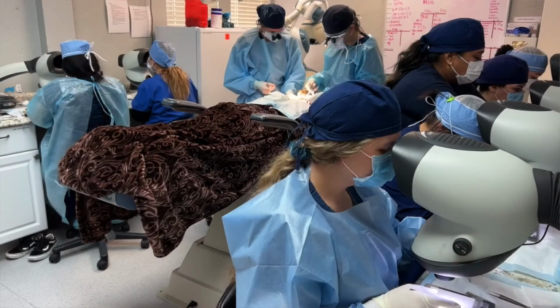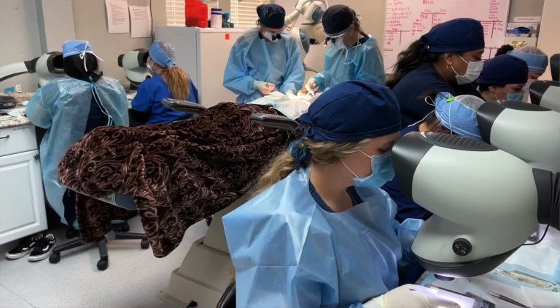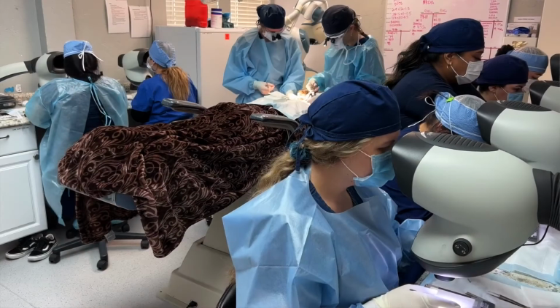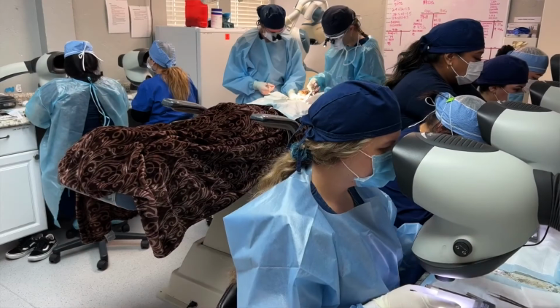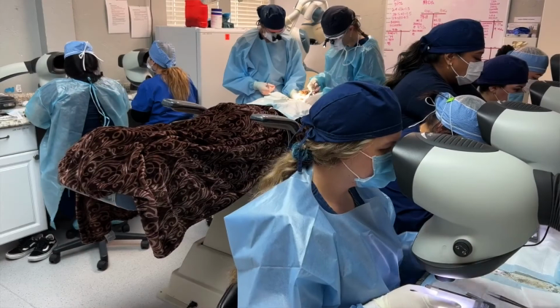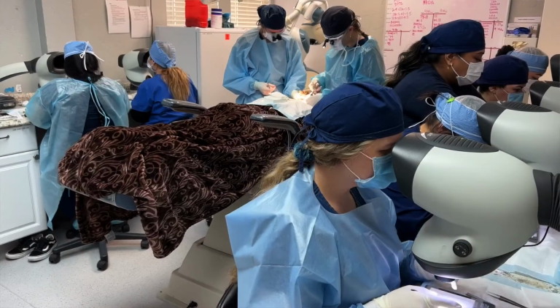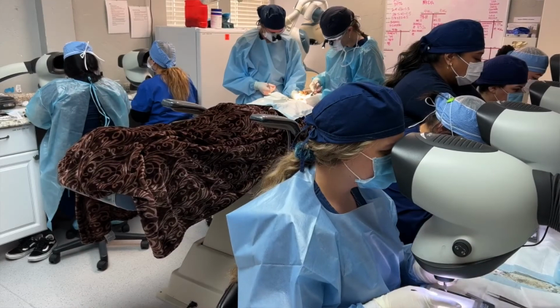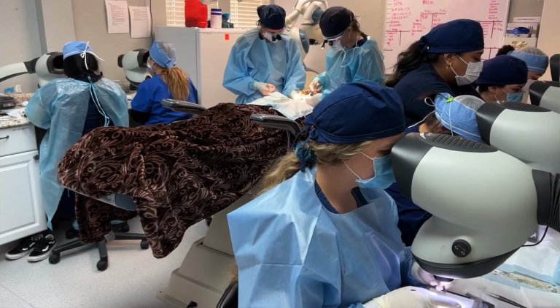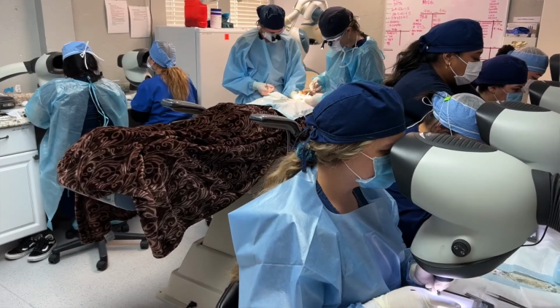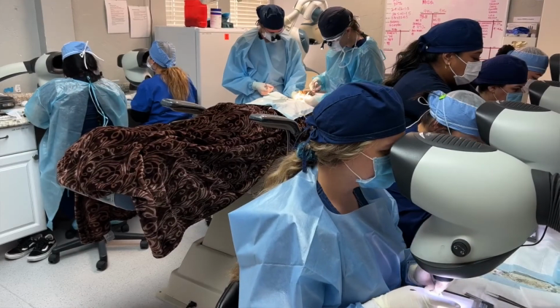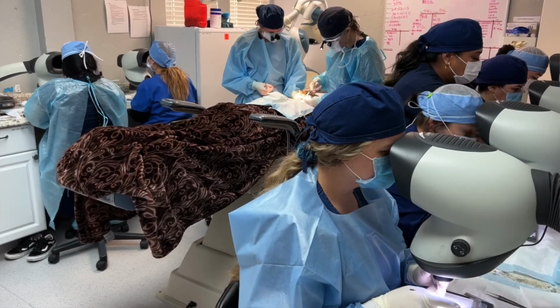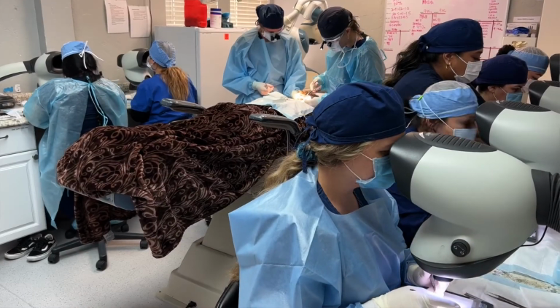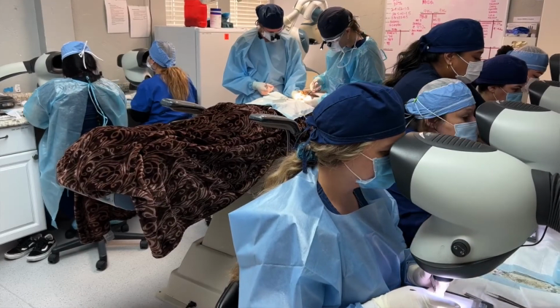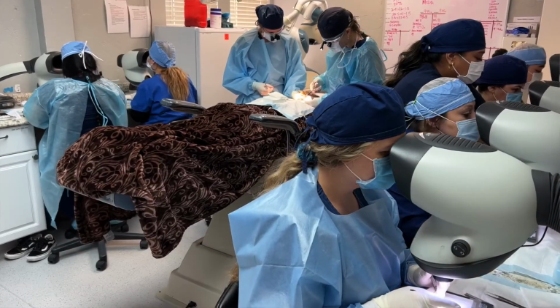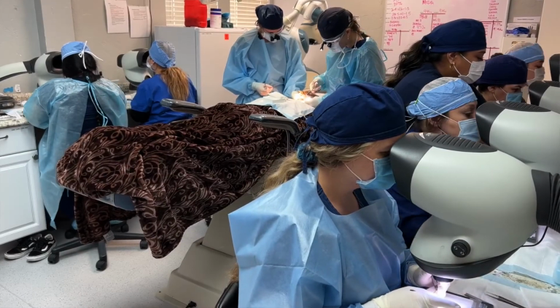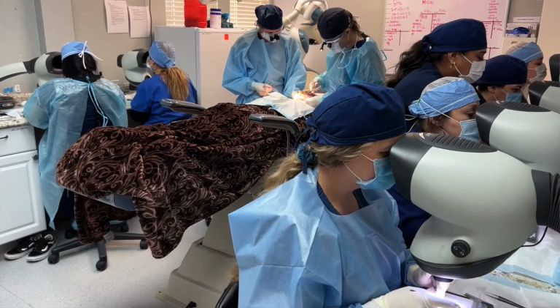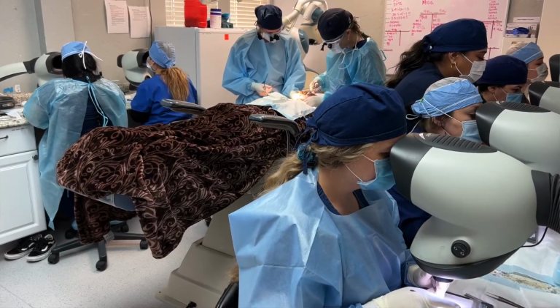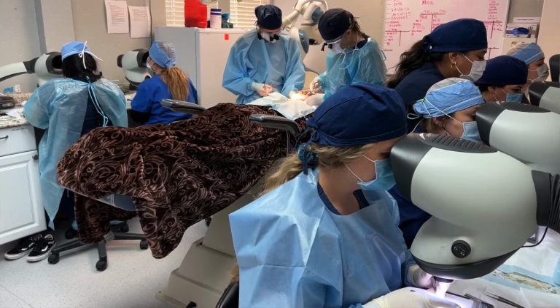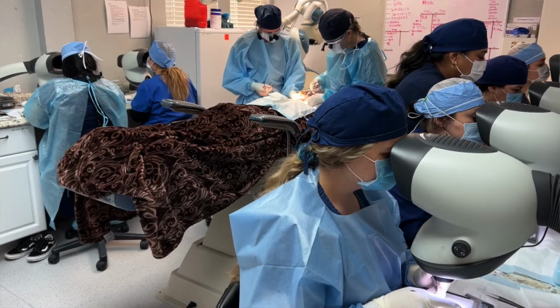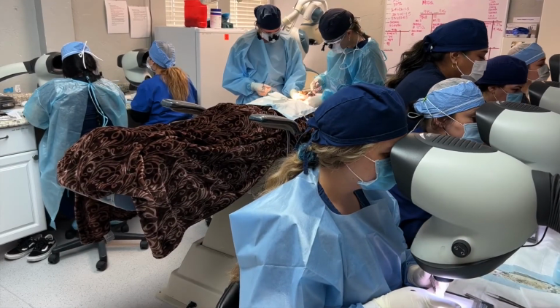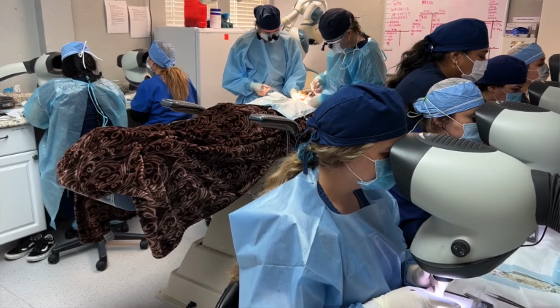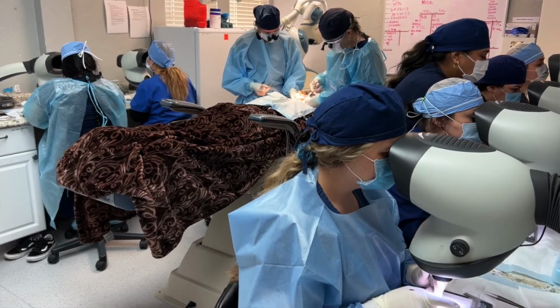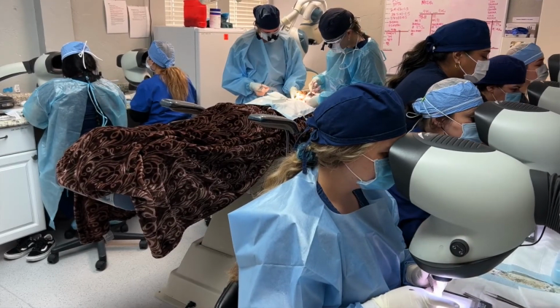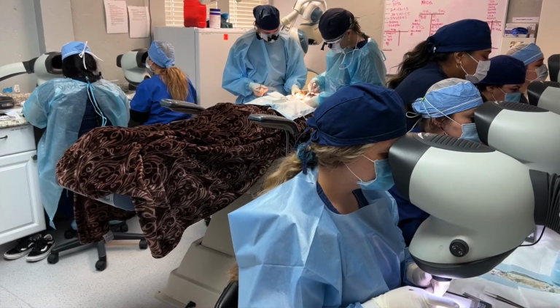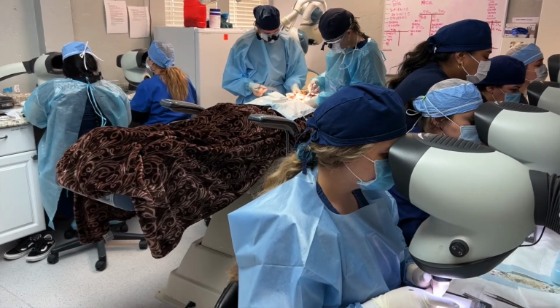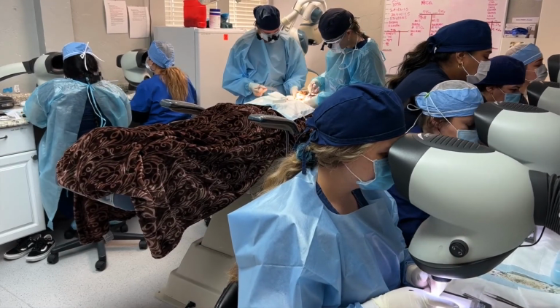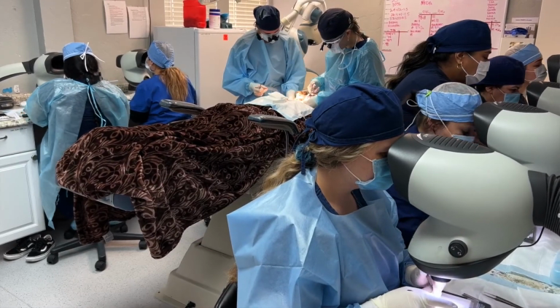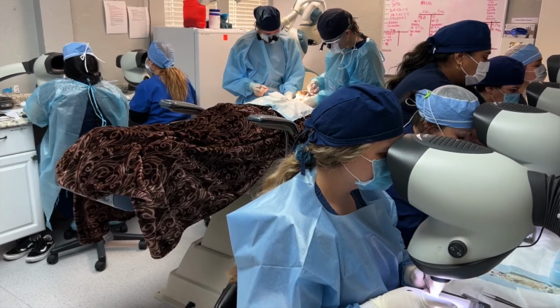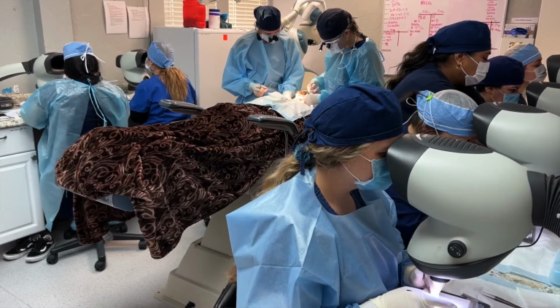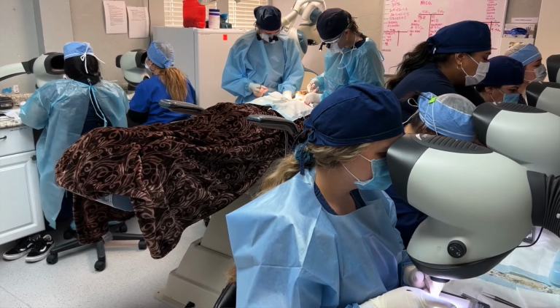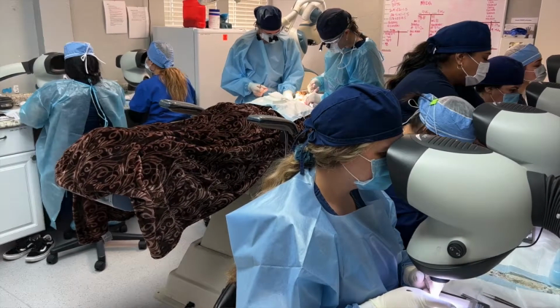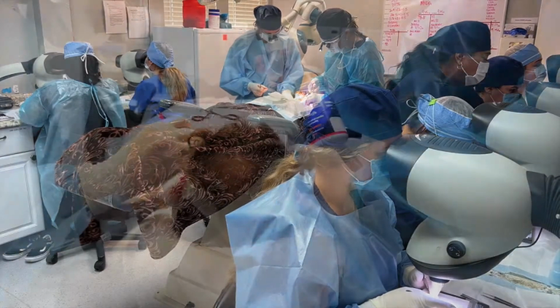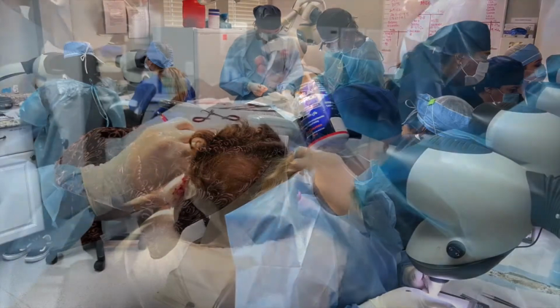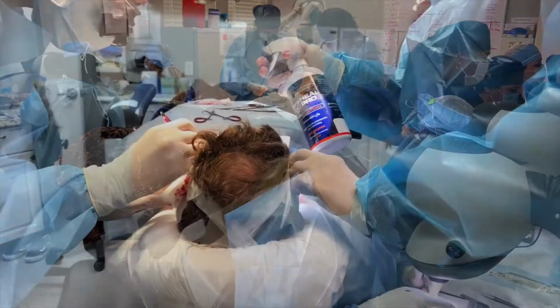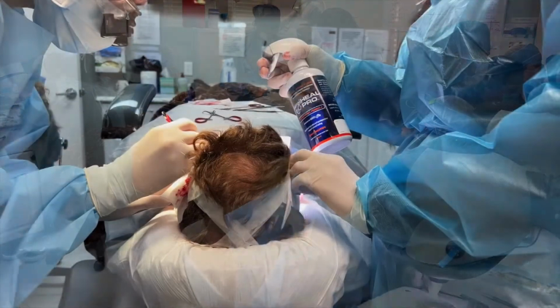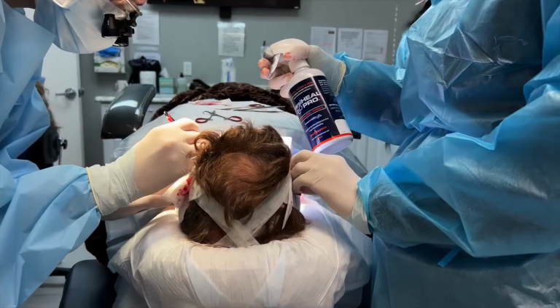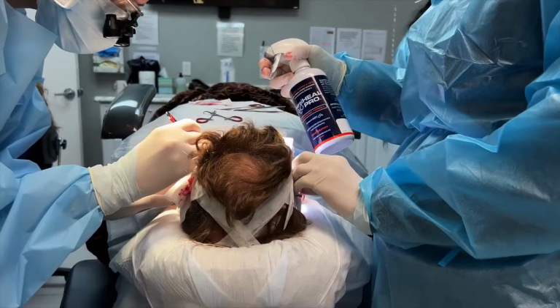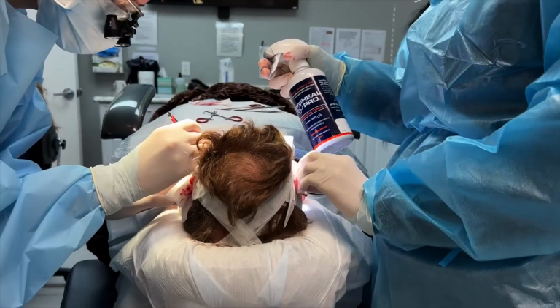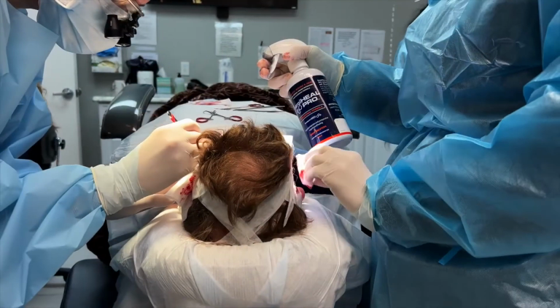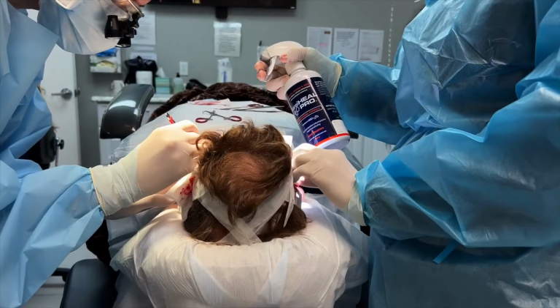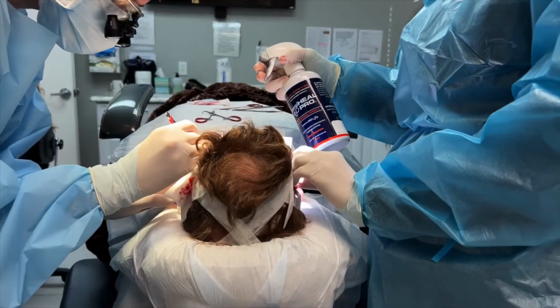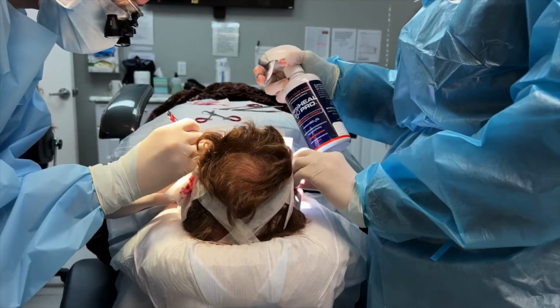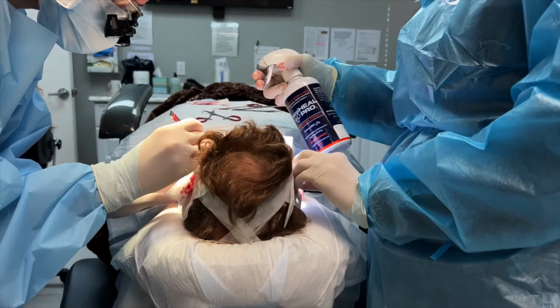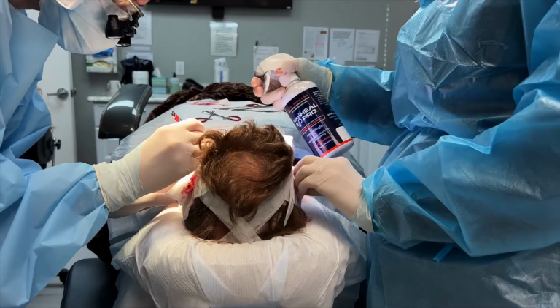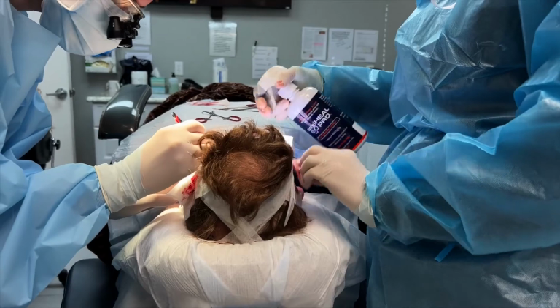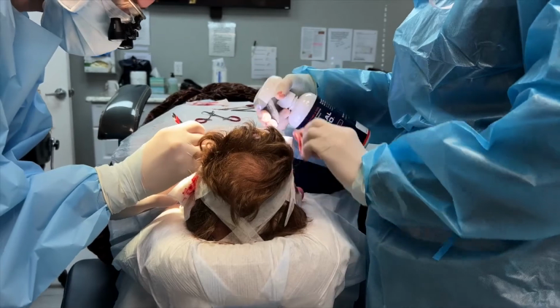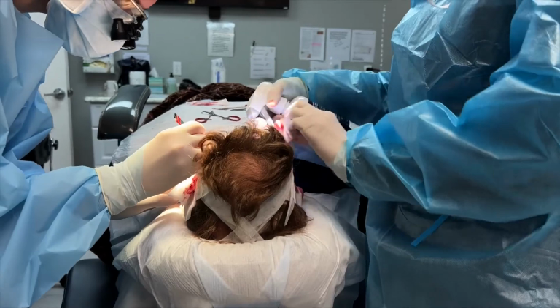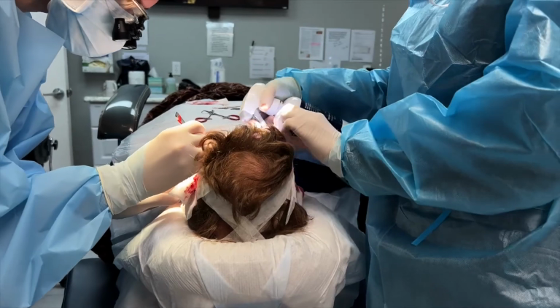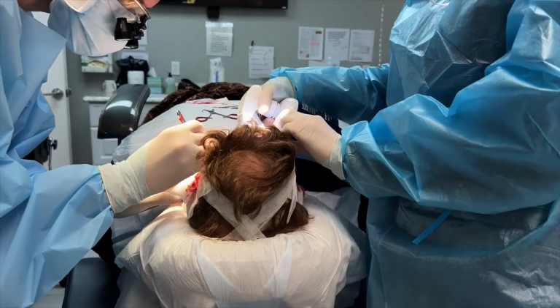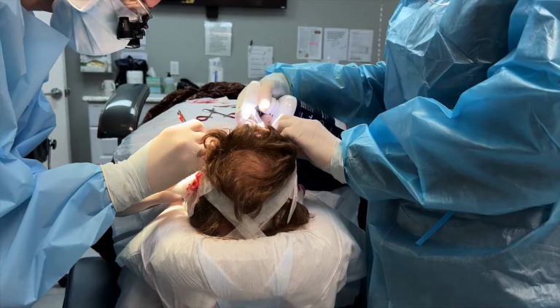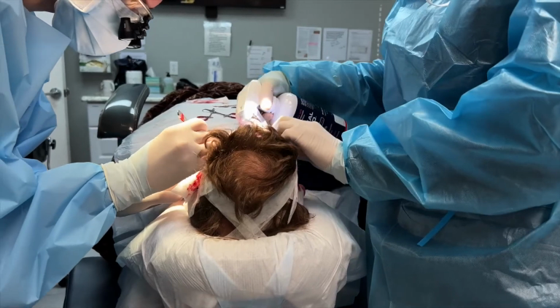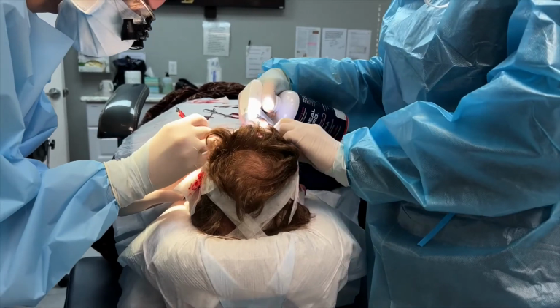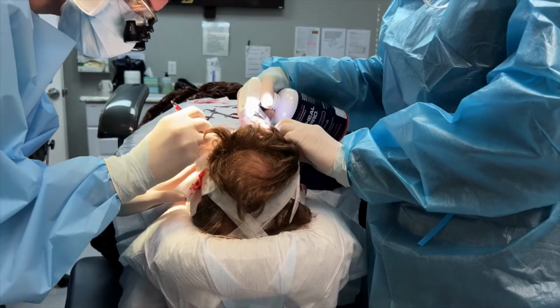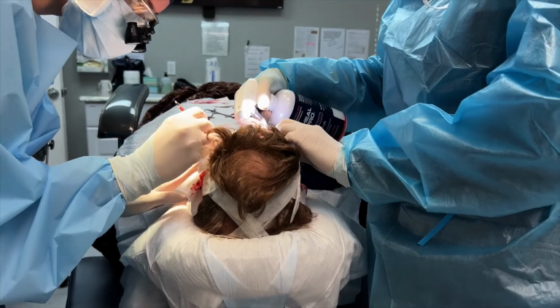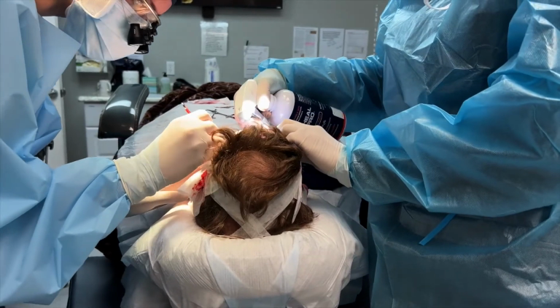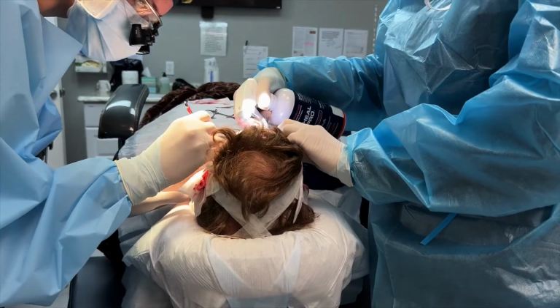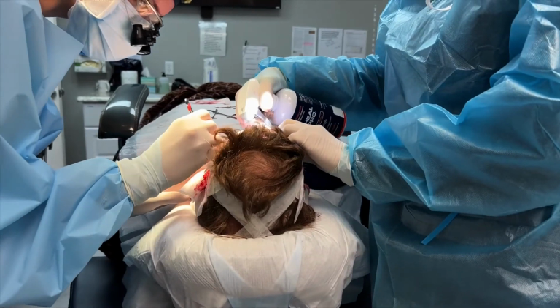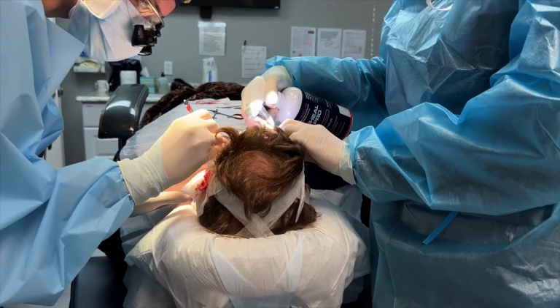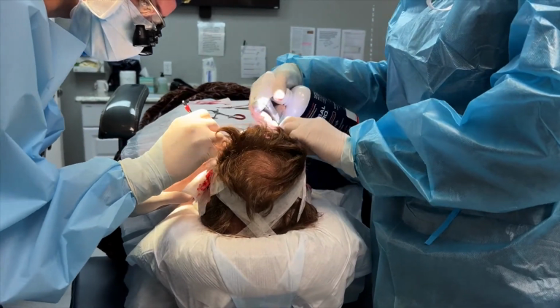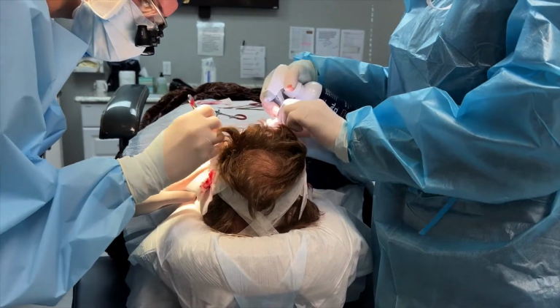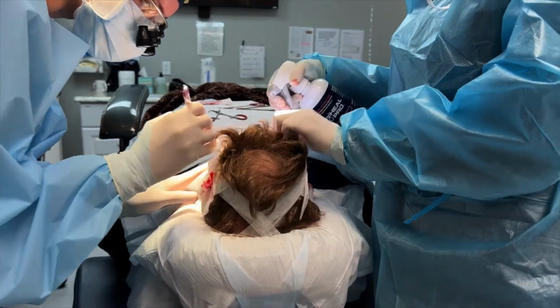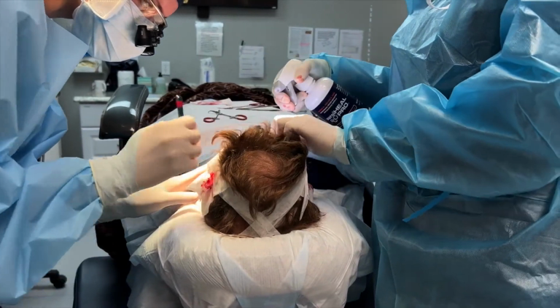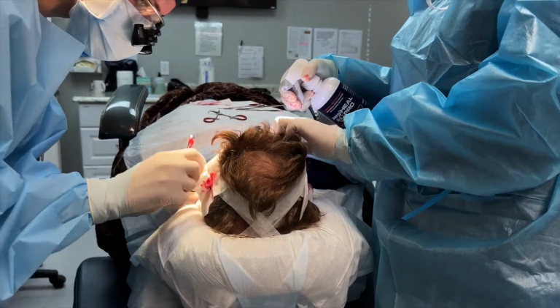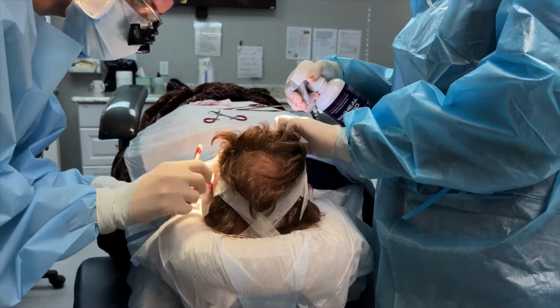And when you're closing in terms of FUT procedures, you know that you have a little extra protection with the Surge-A-Heal Pro.